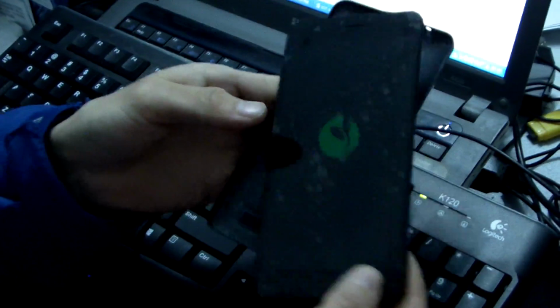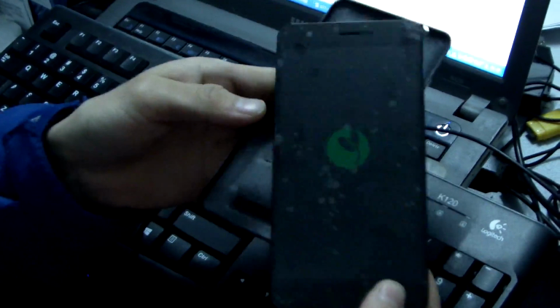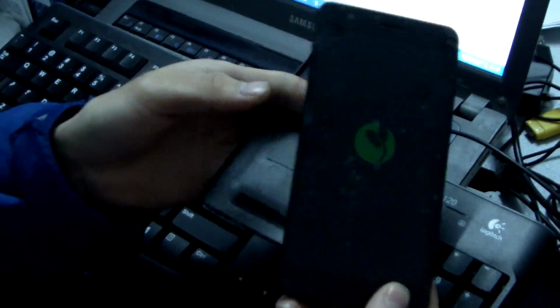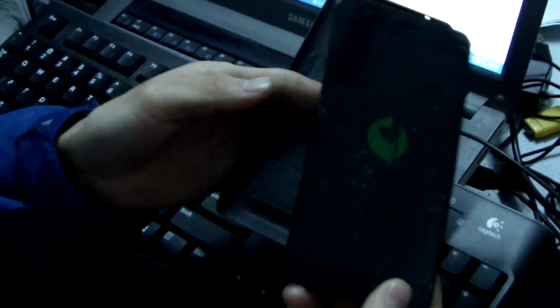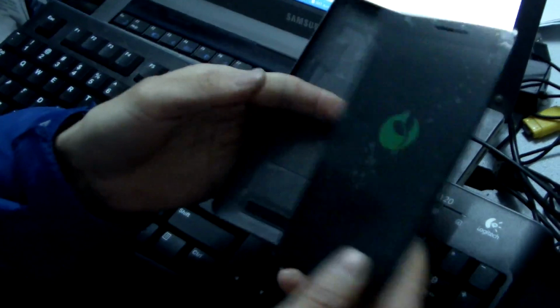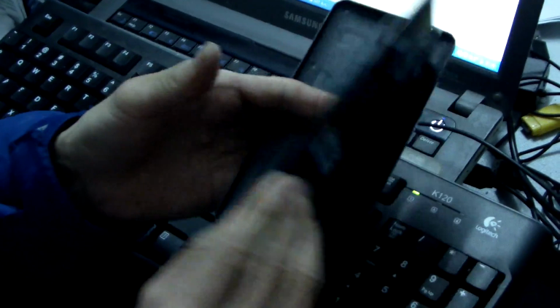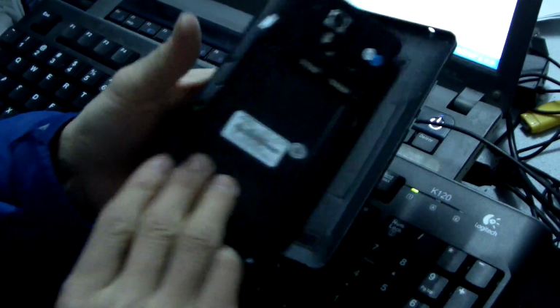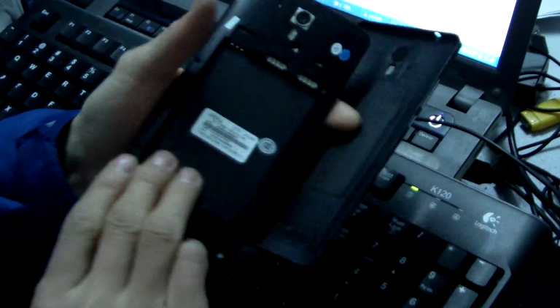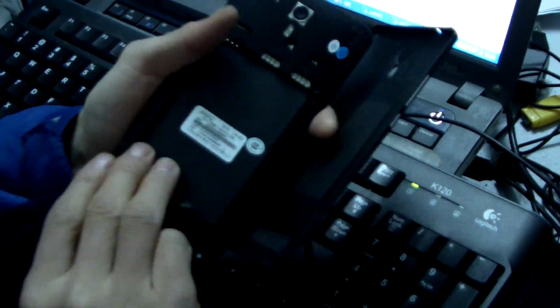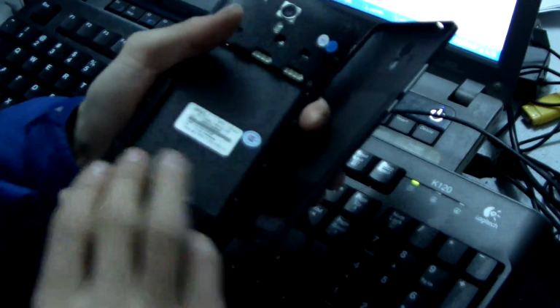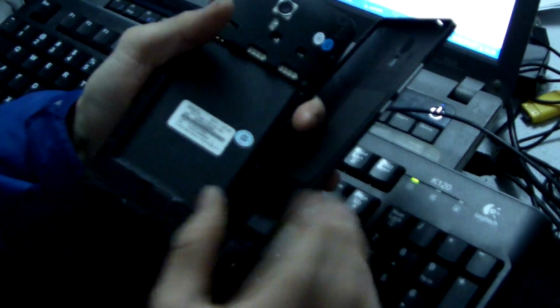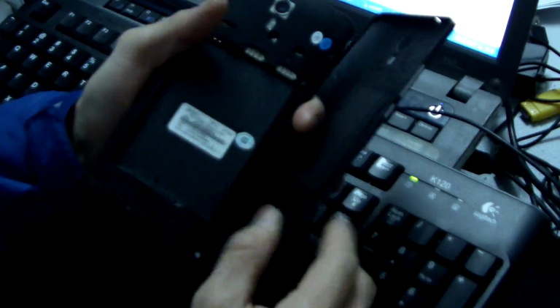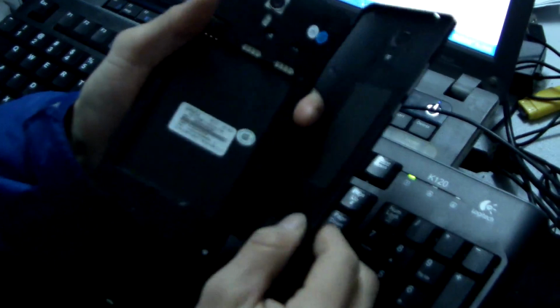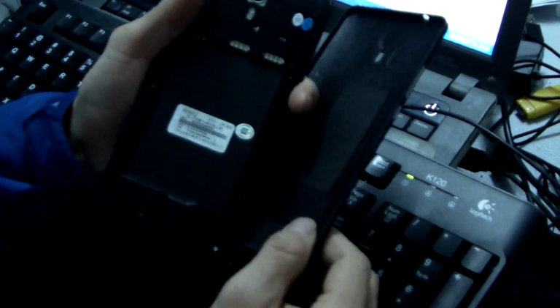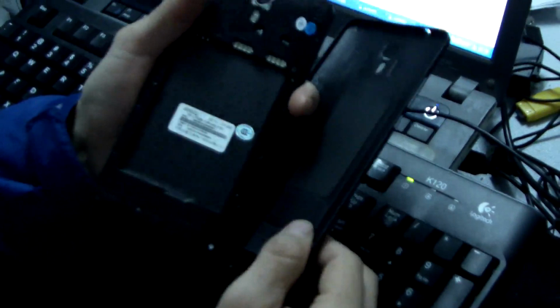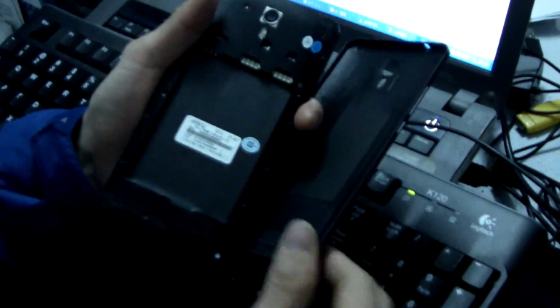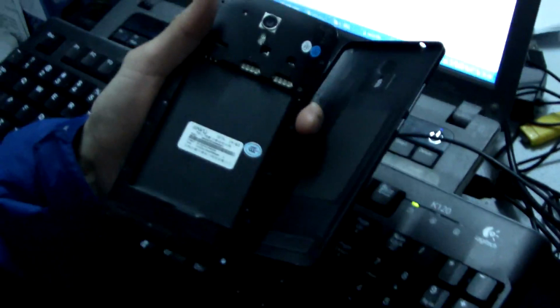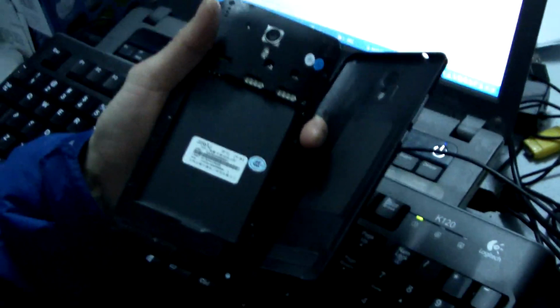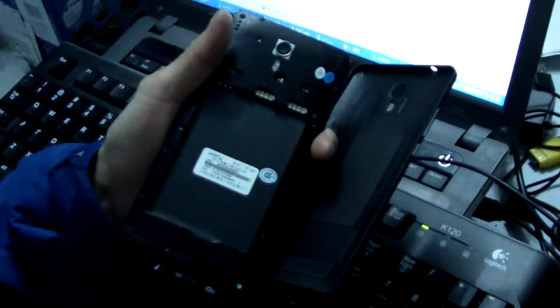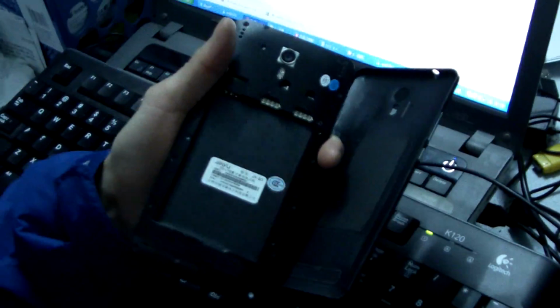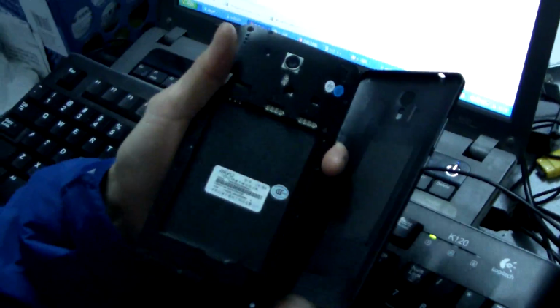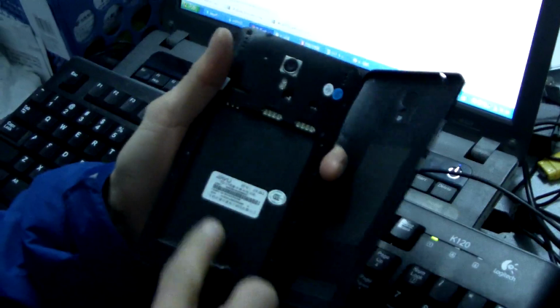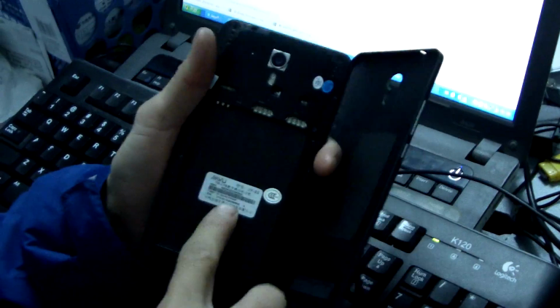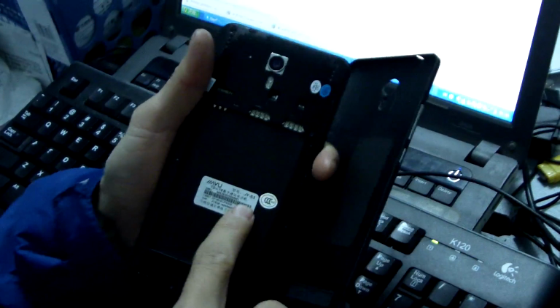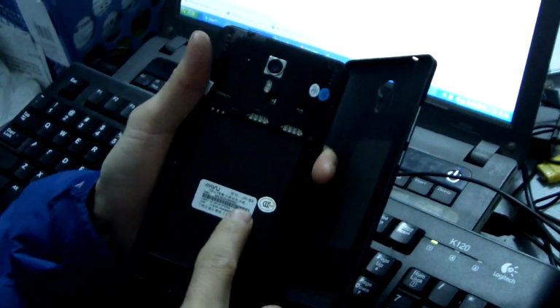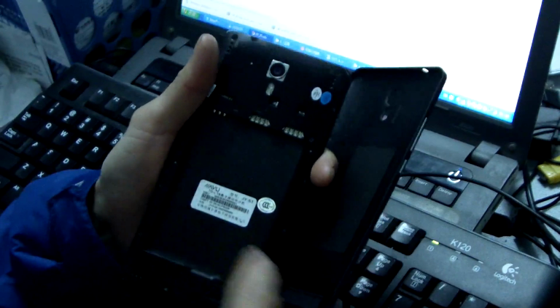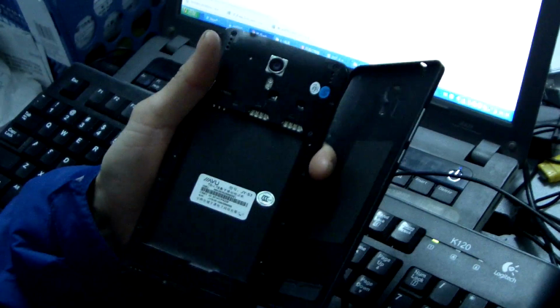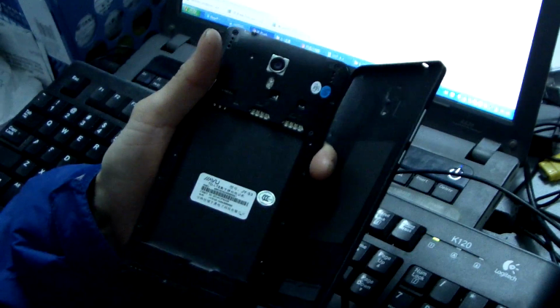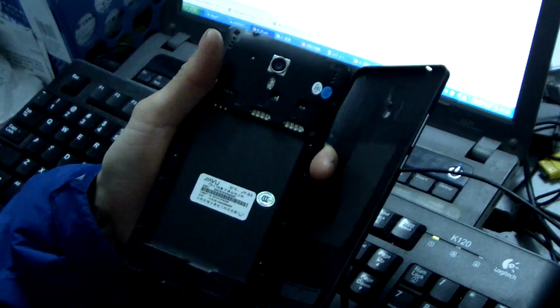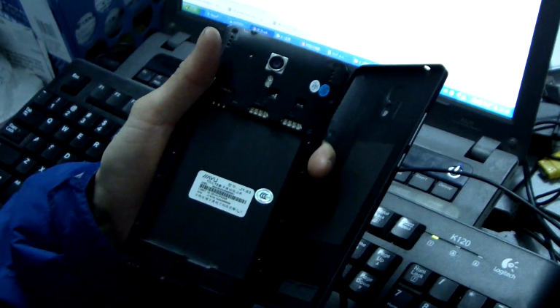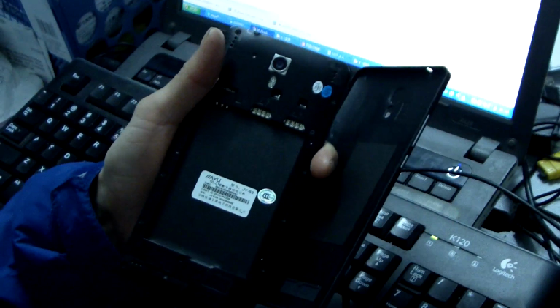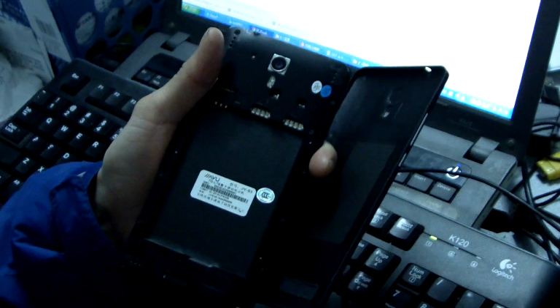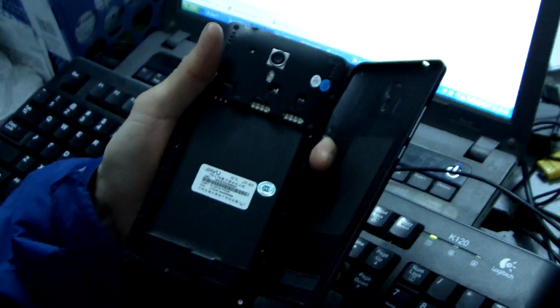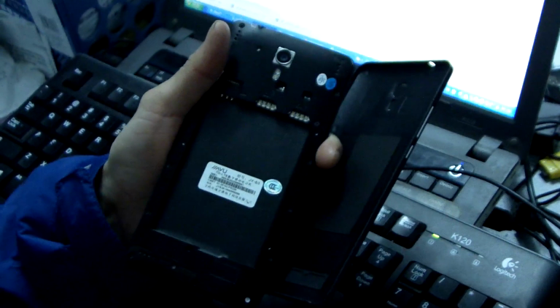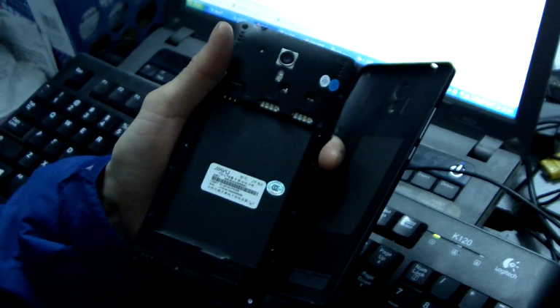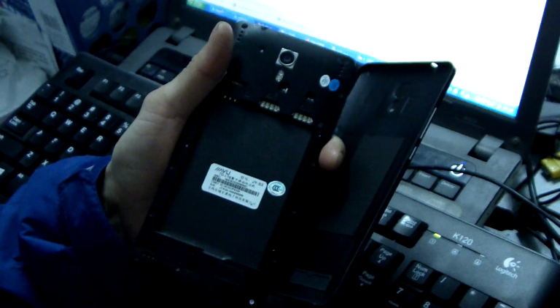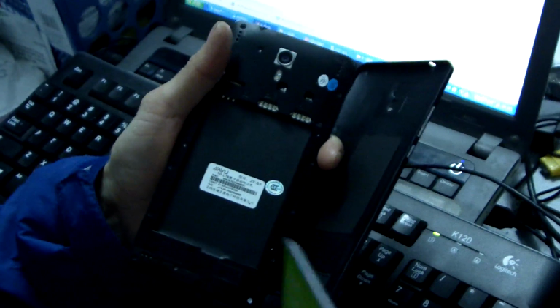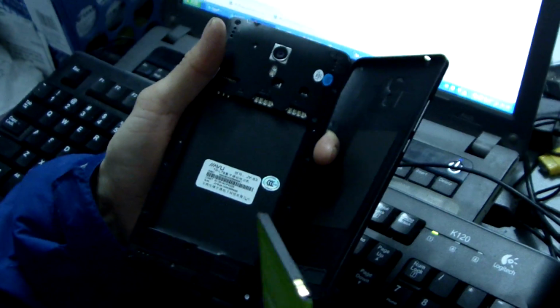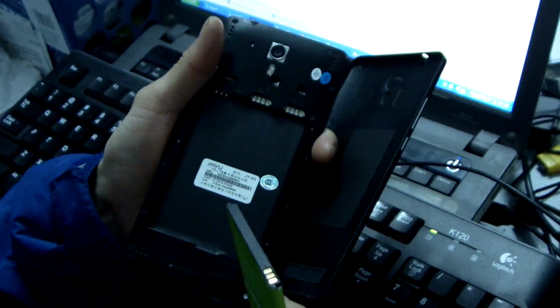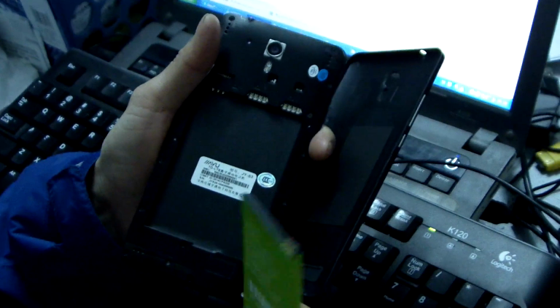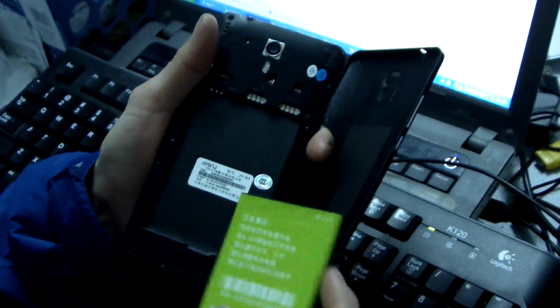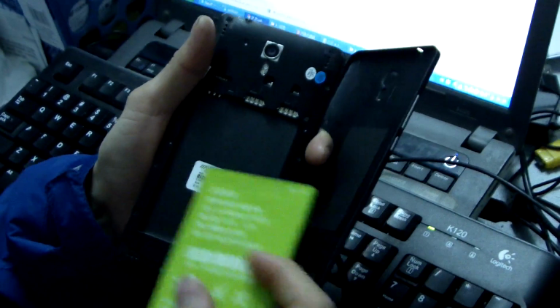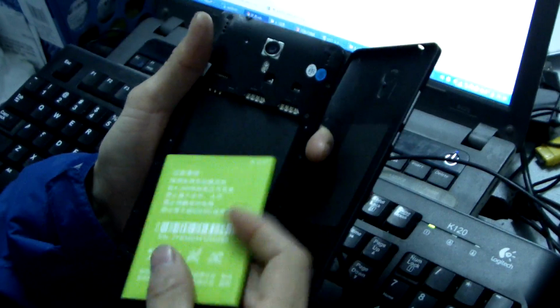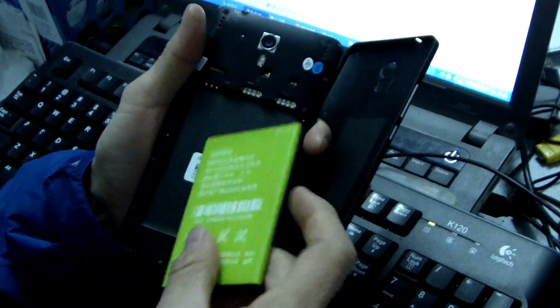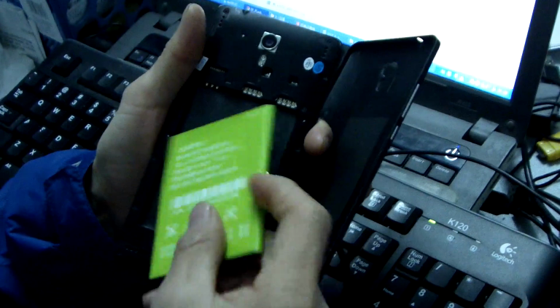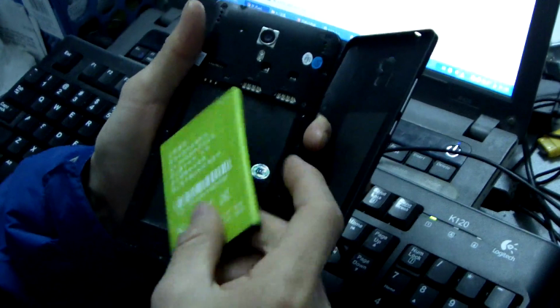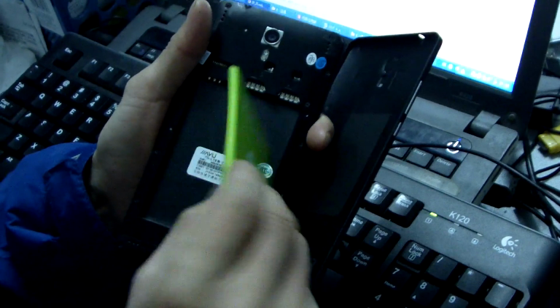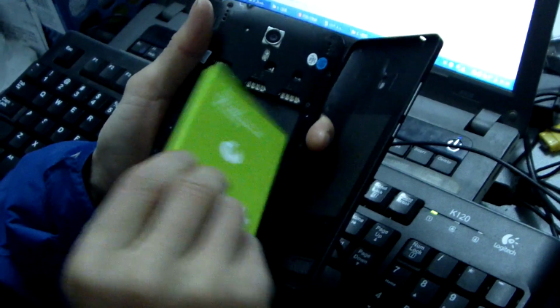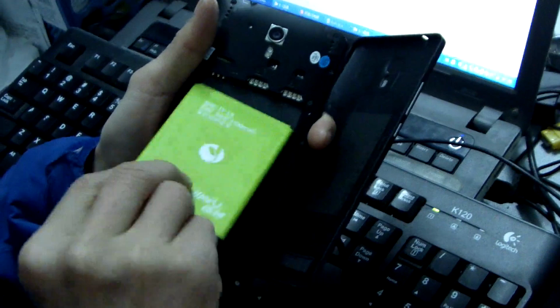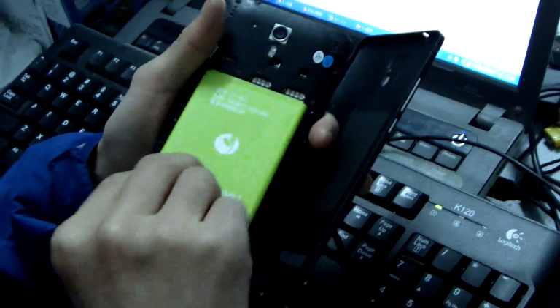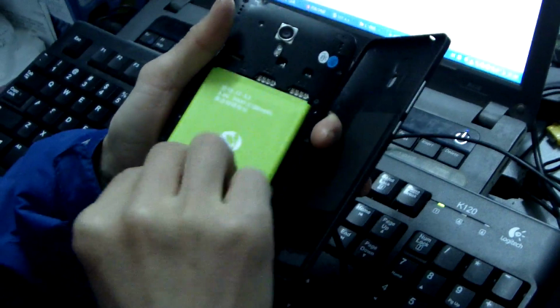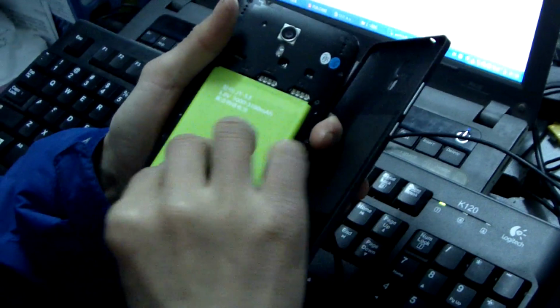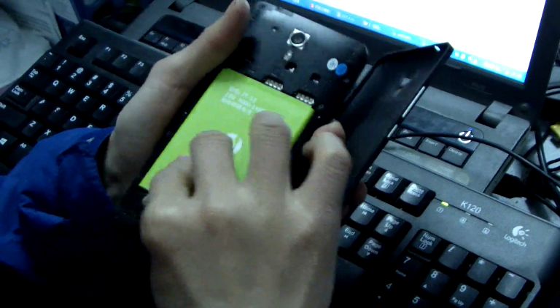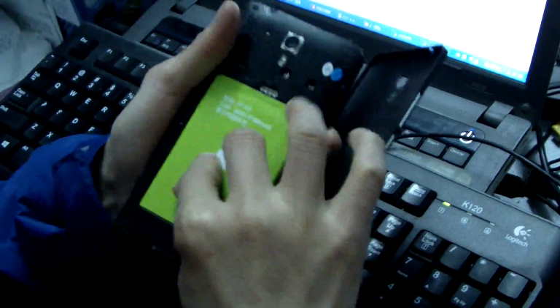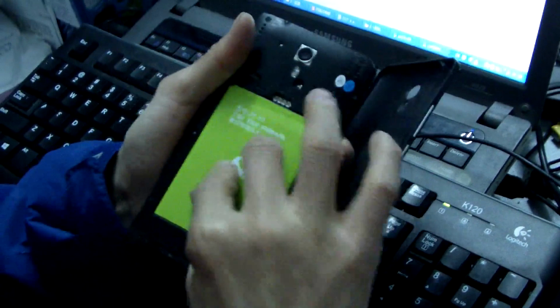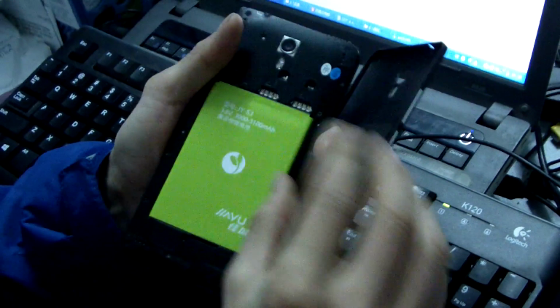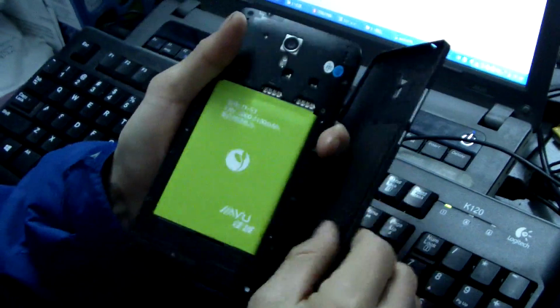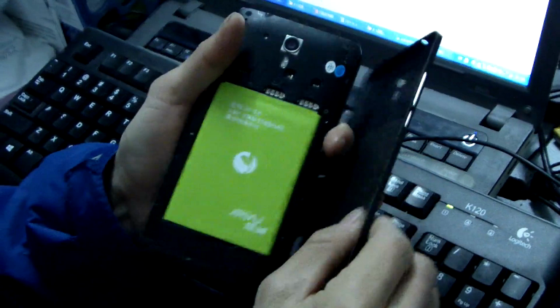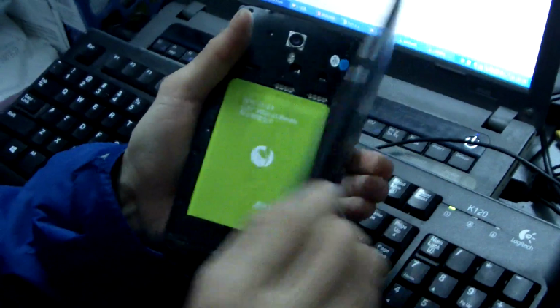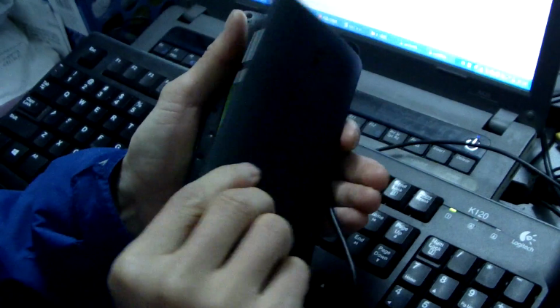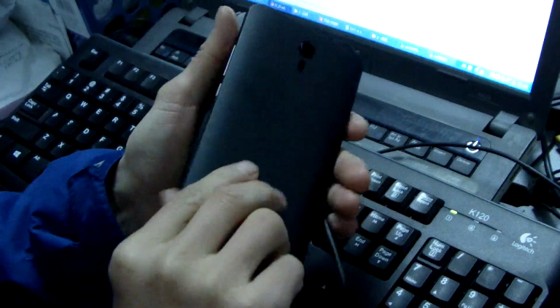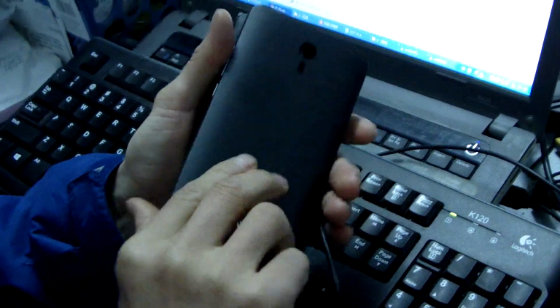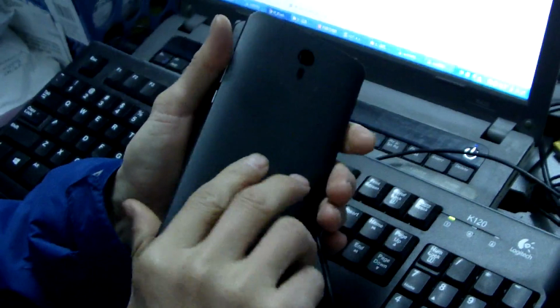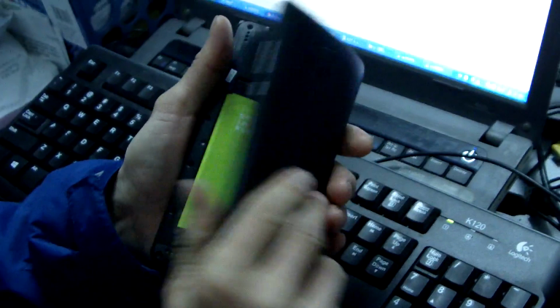This is a Jiyu S3 phone, and this is the China version ROM. We need to upgrade to the European version.